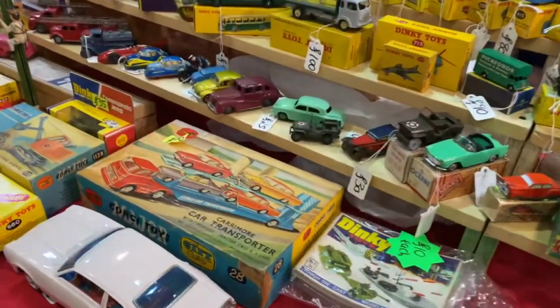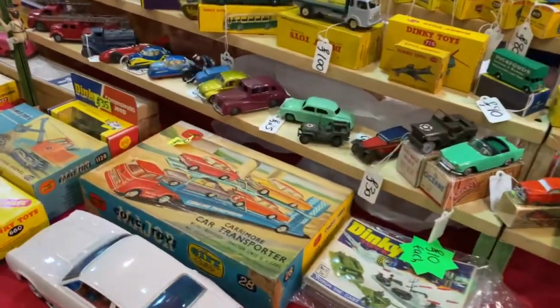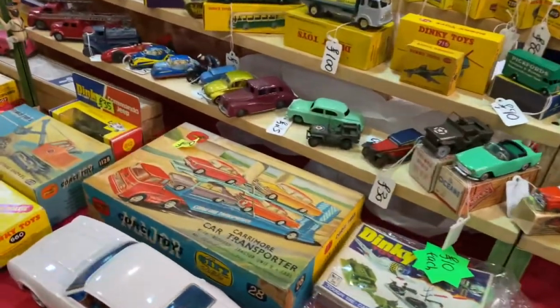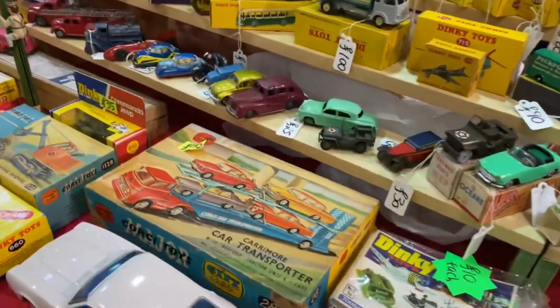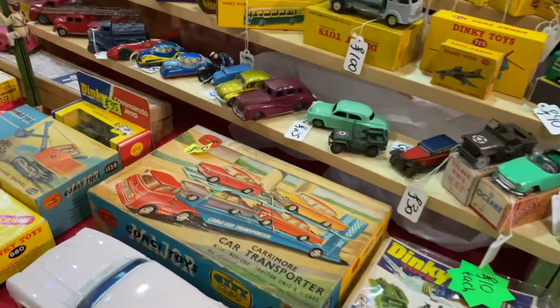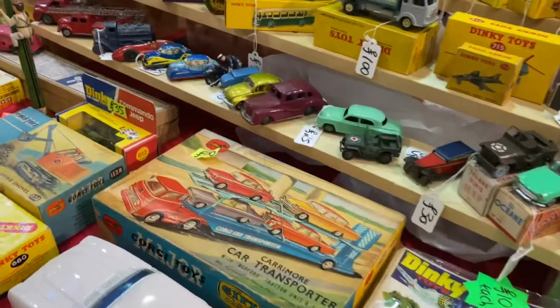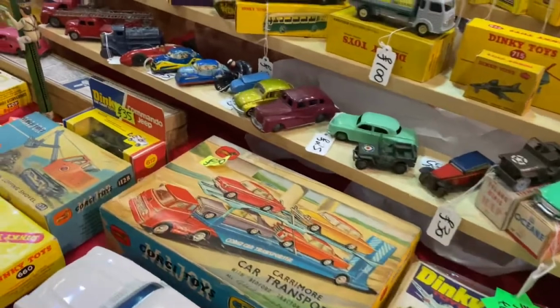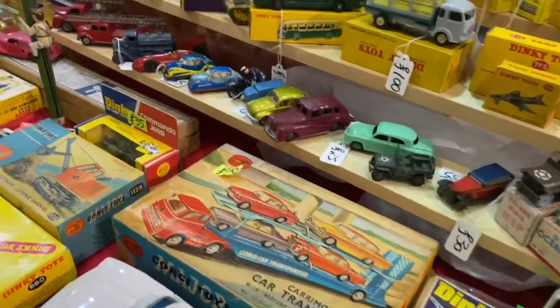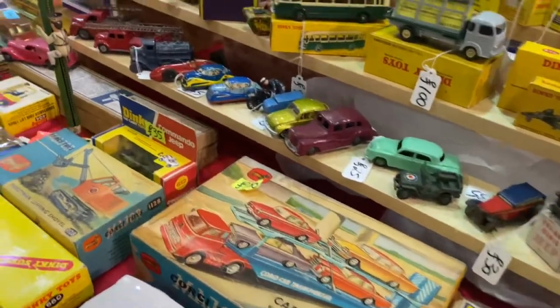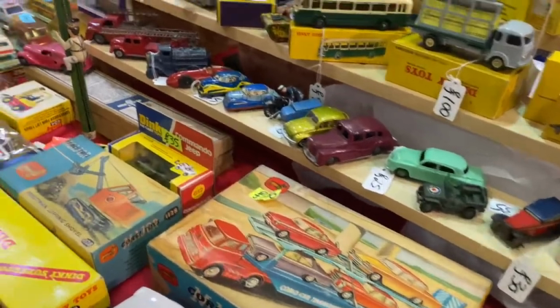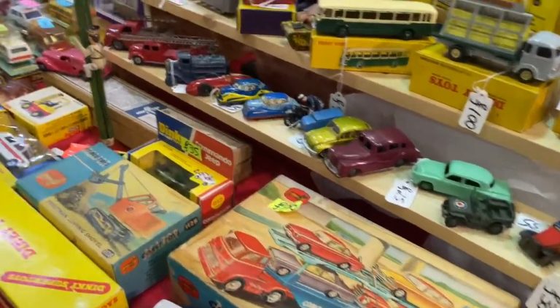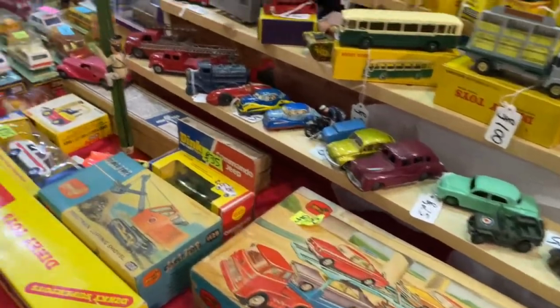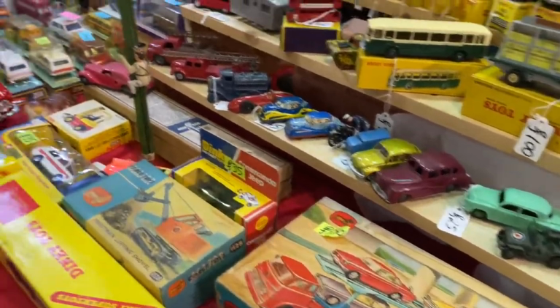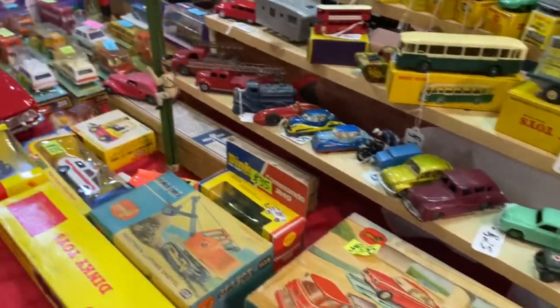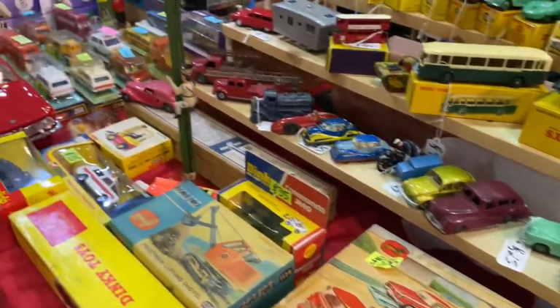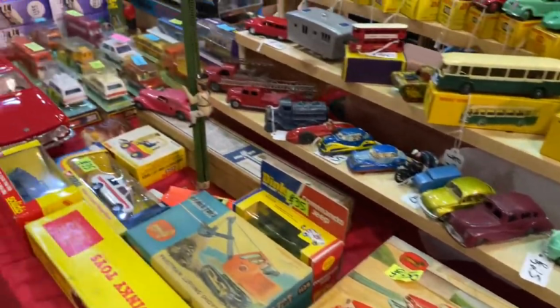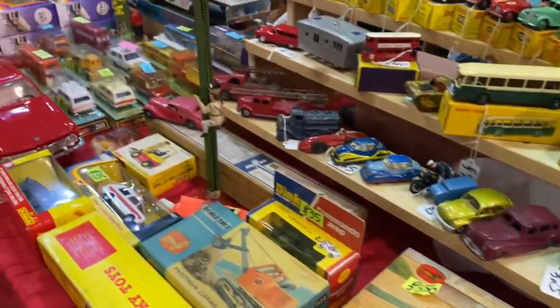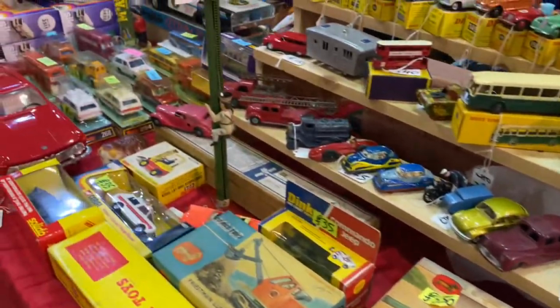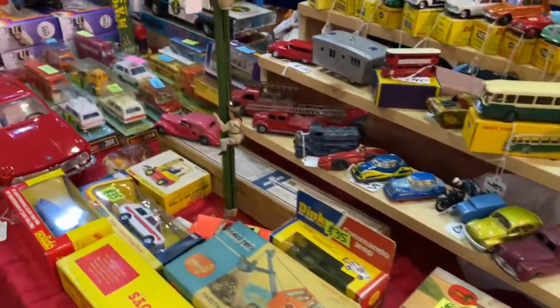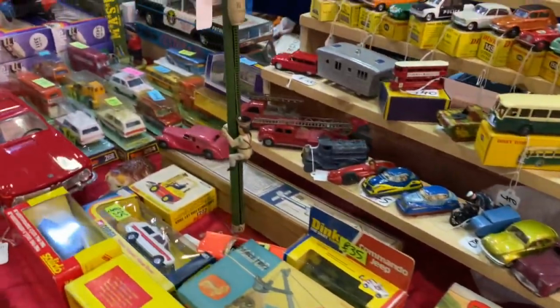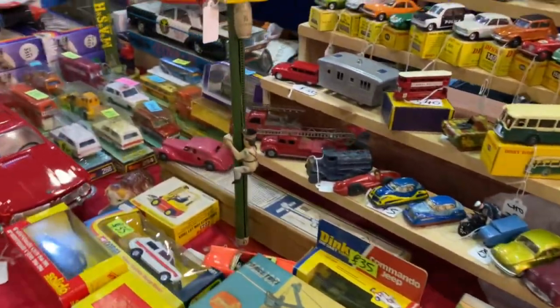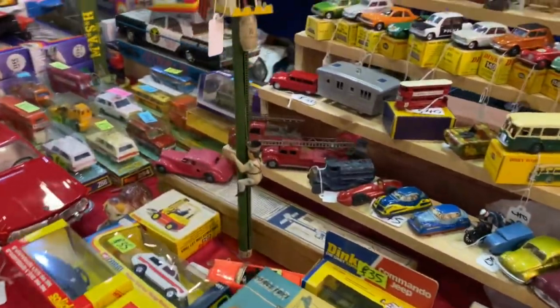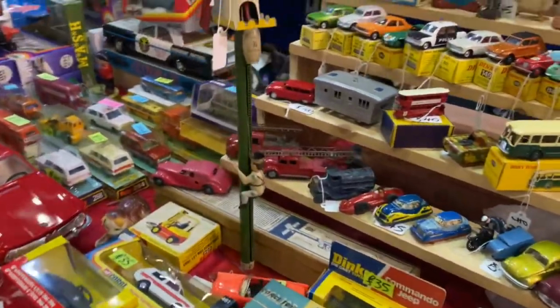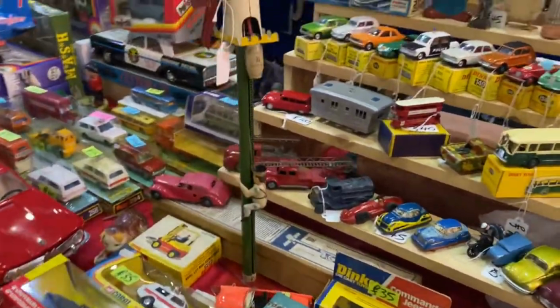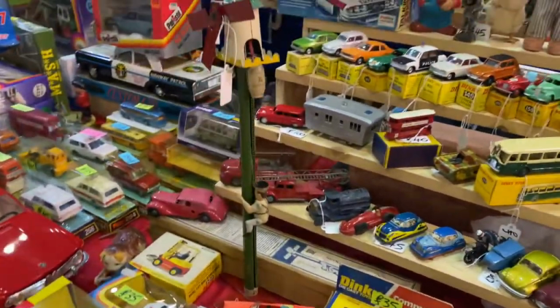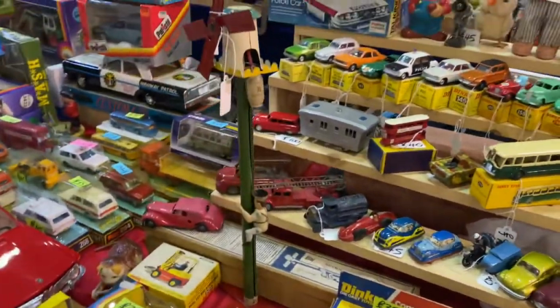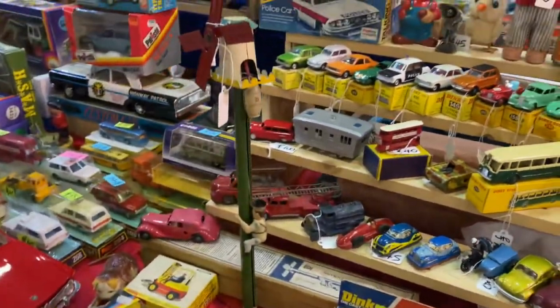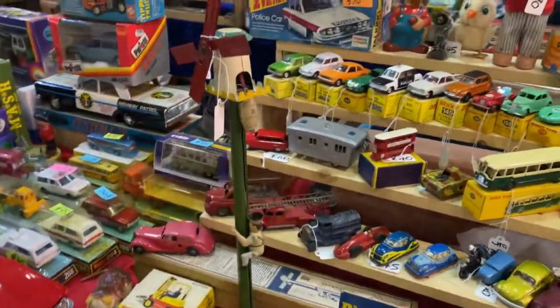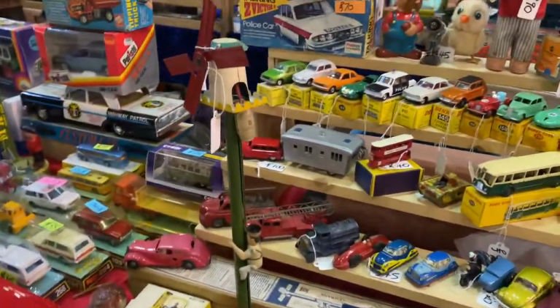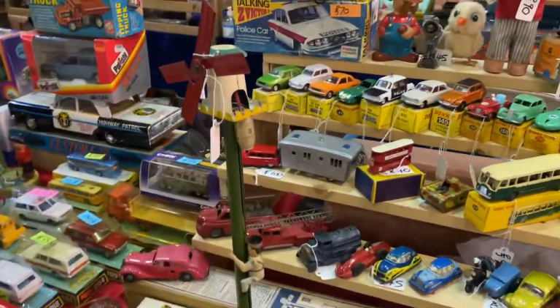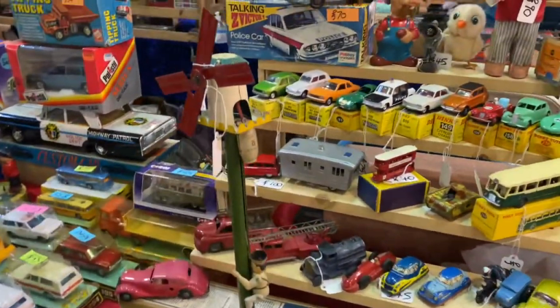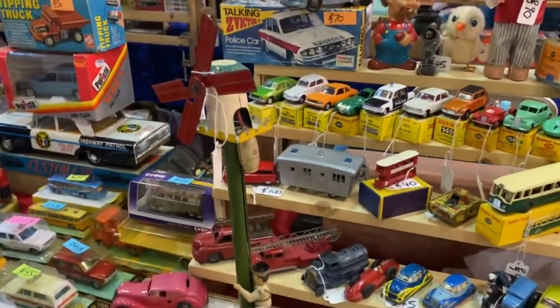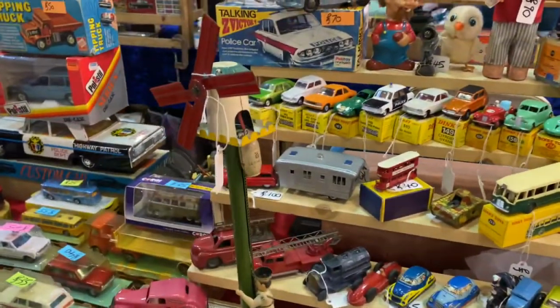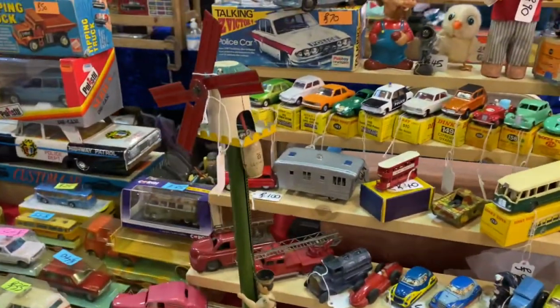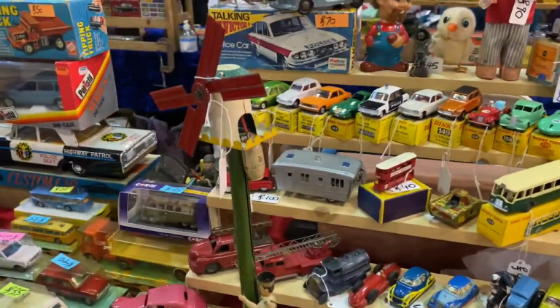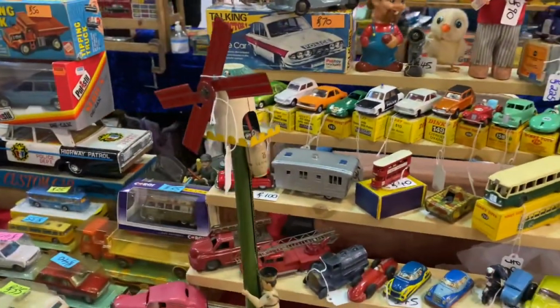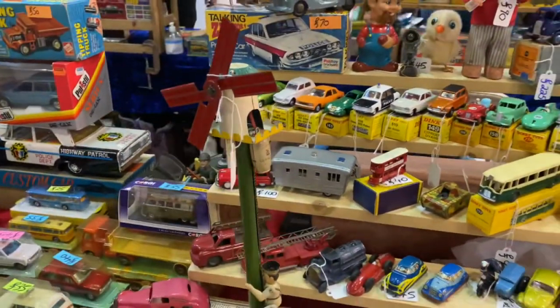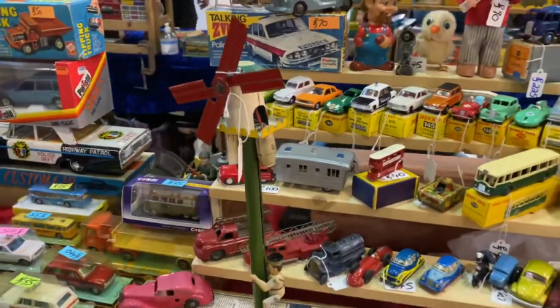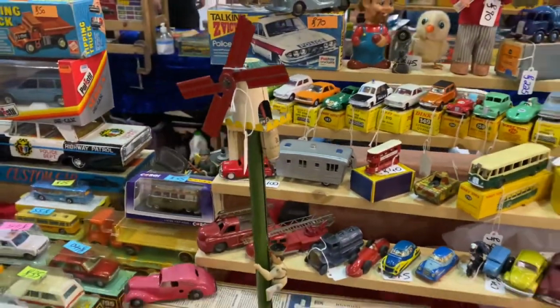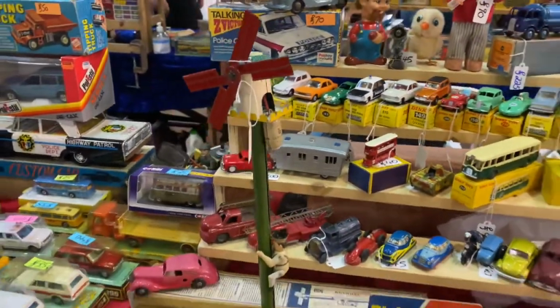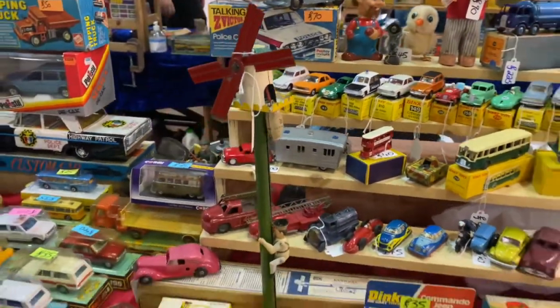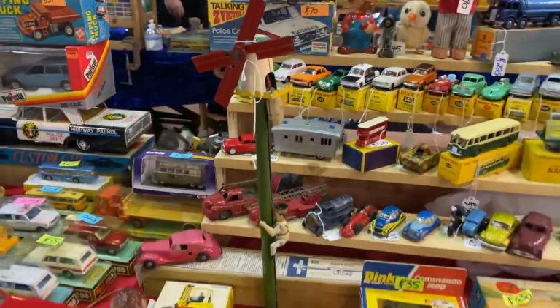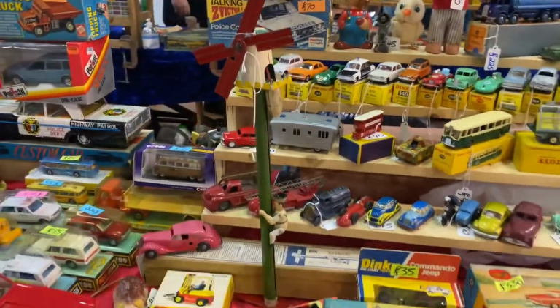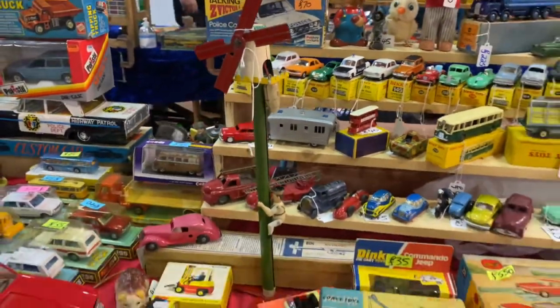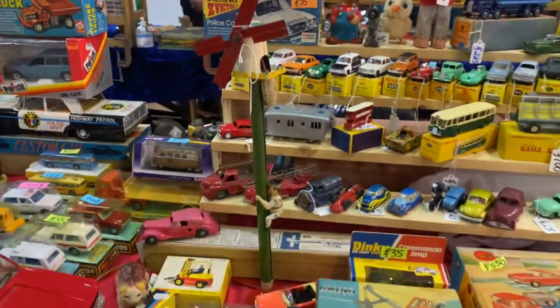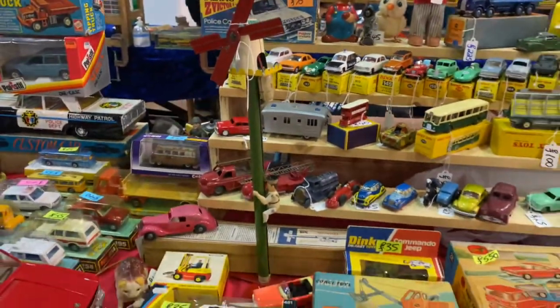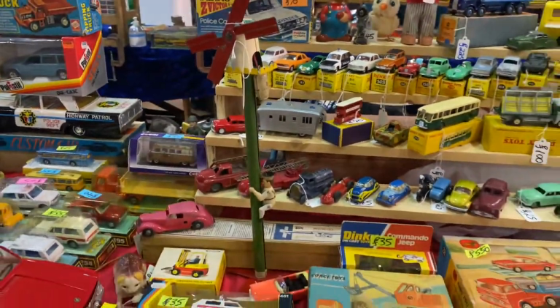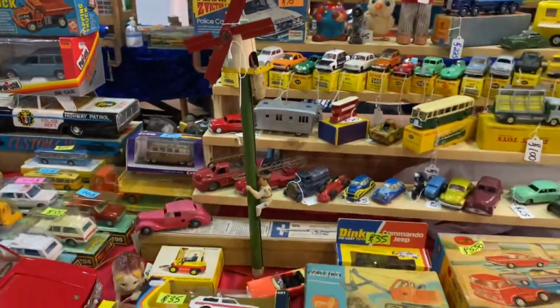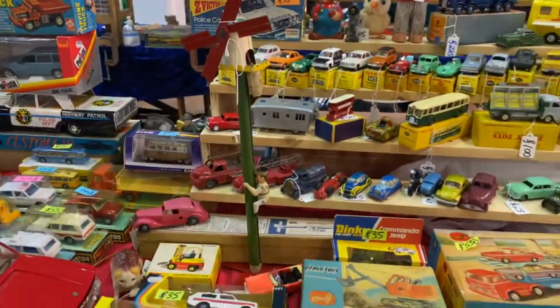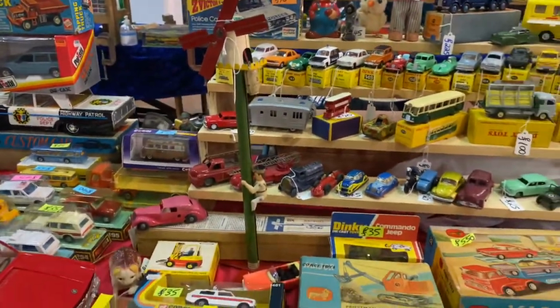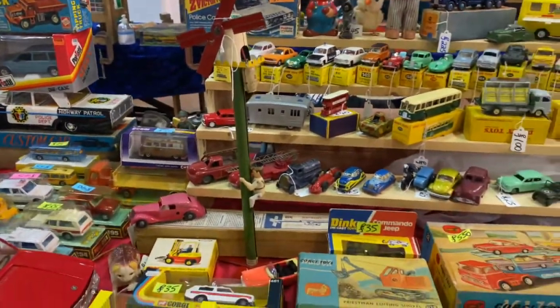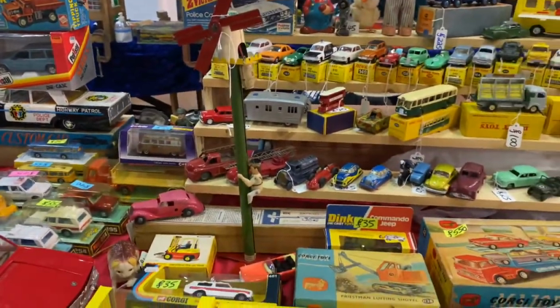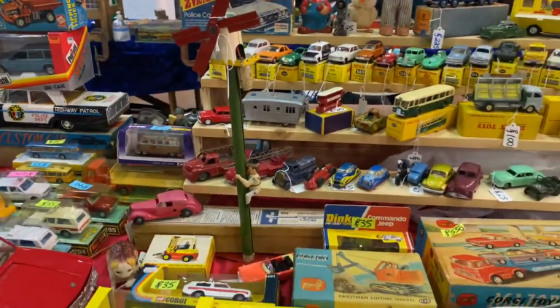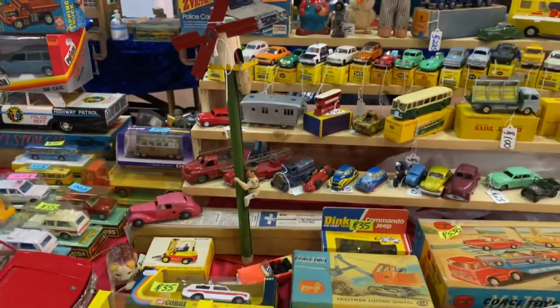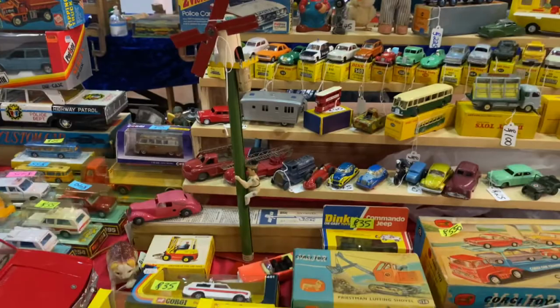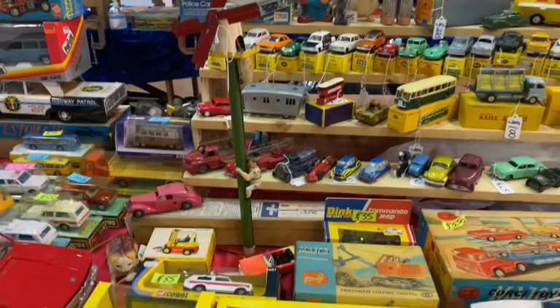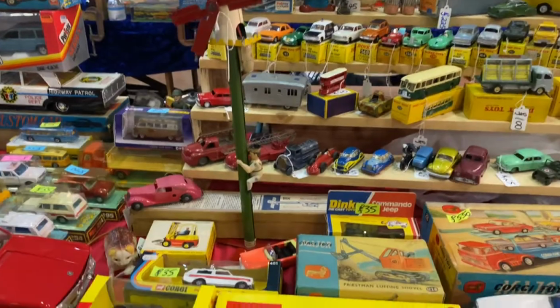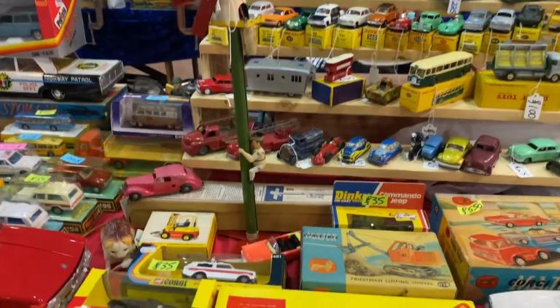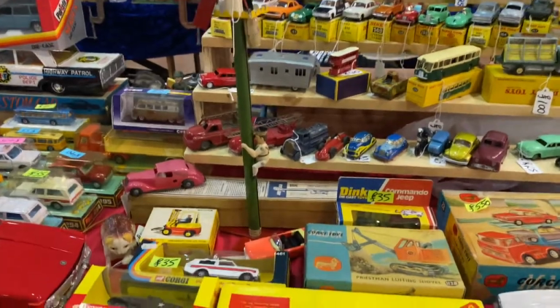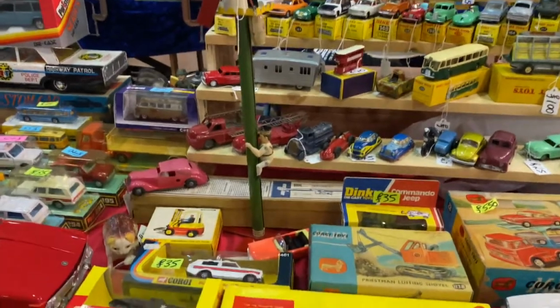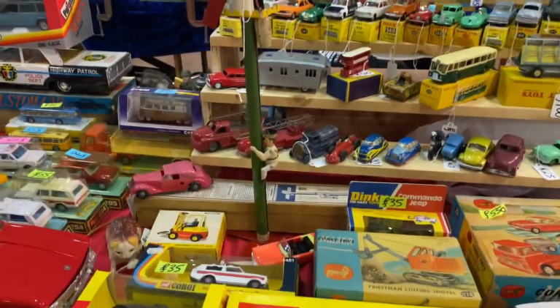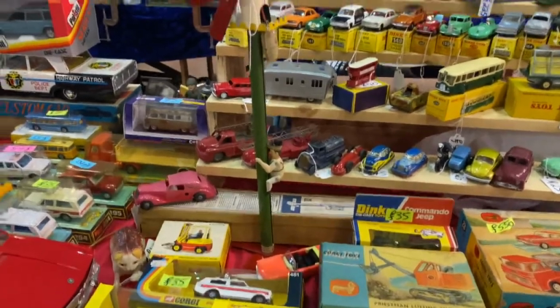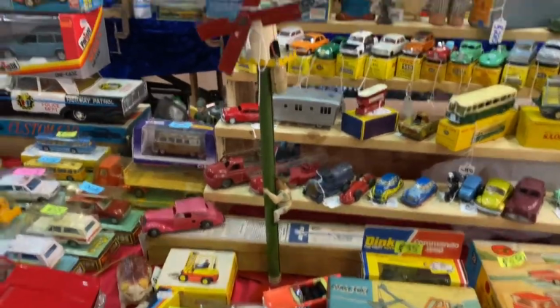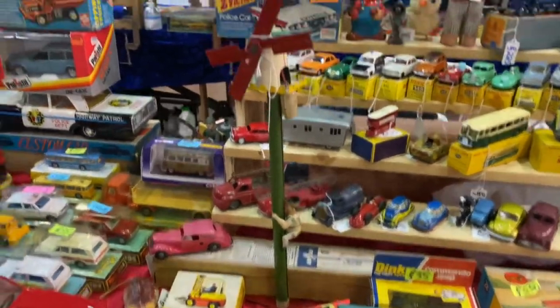Nice gift sets, and a lovely rare Lehman pre-war windmill with its original box.